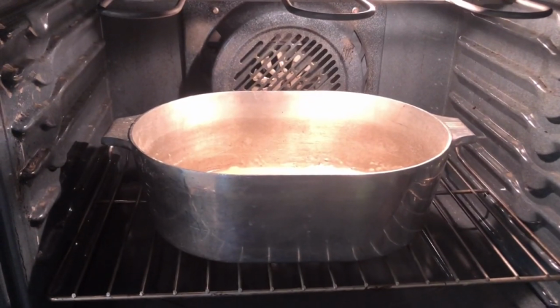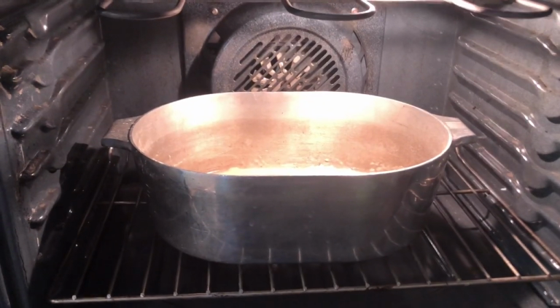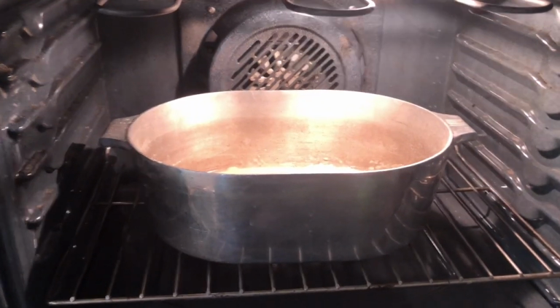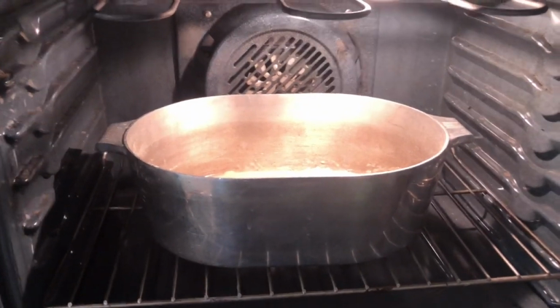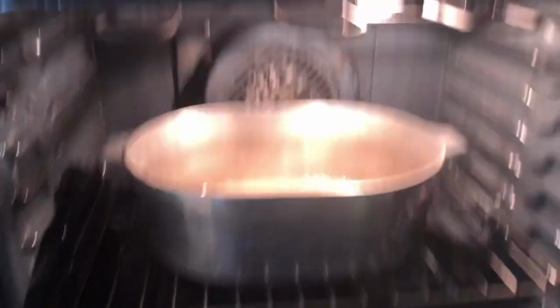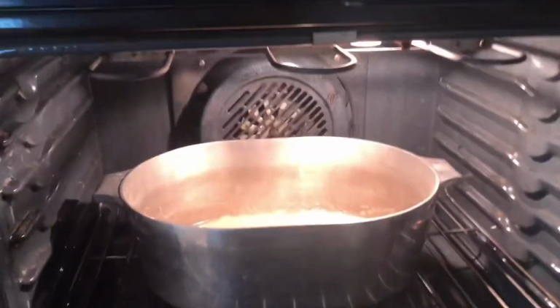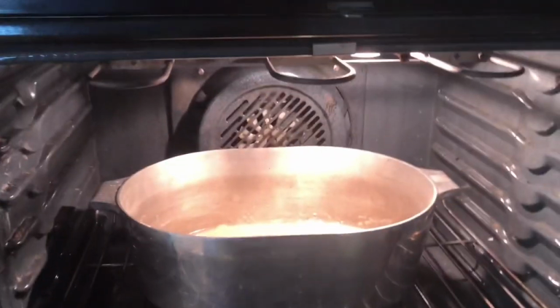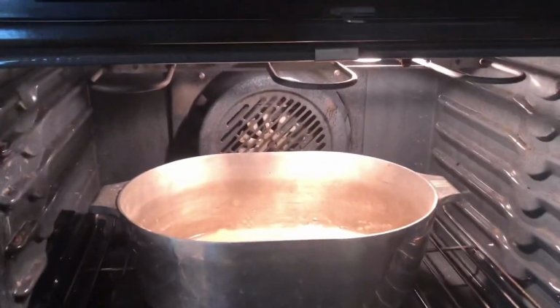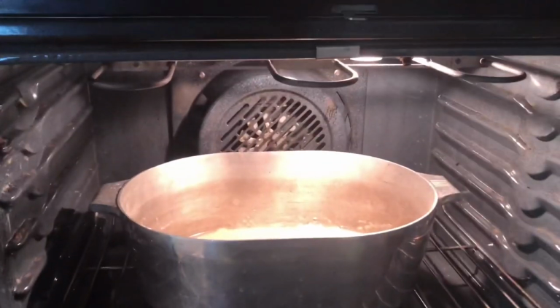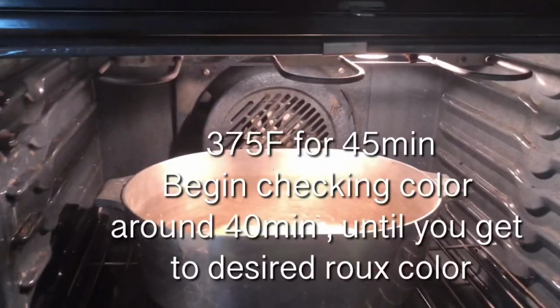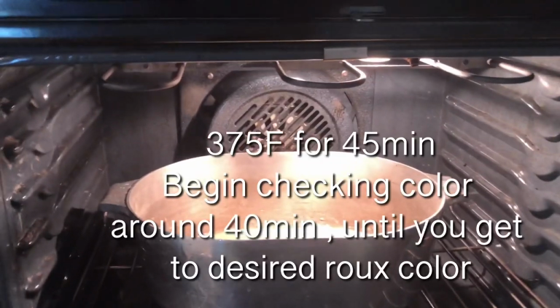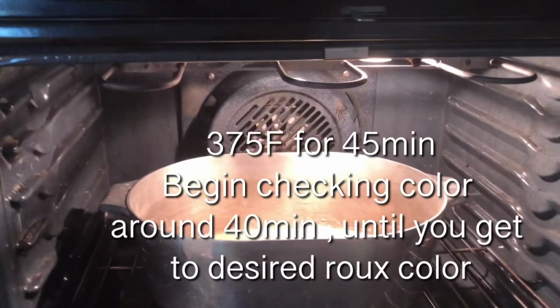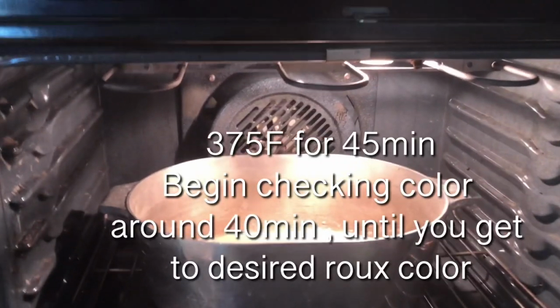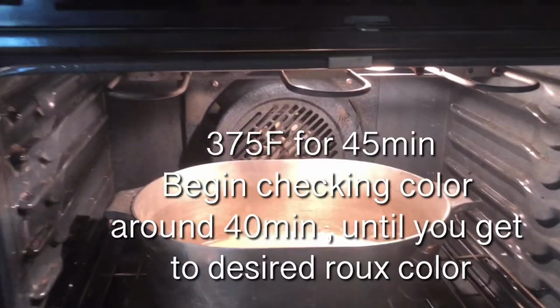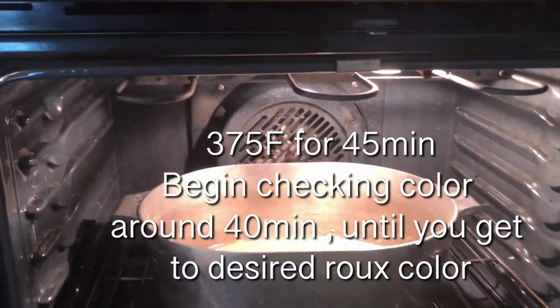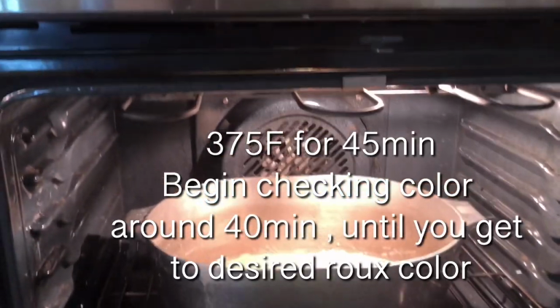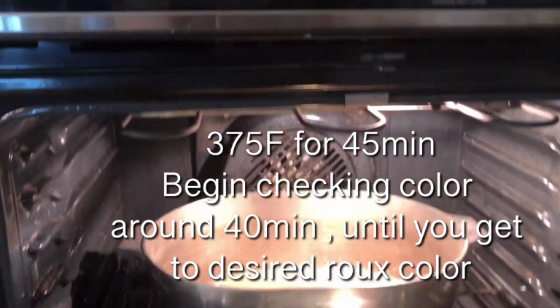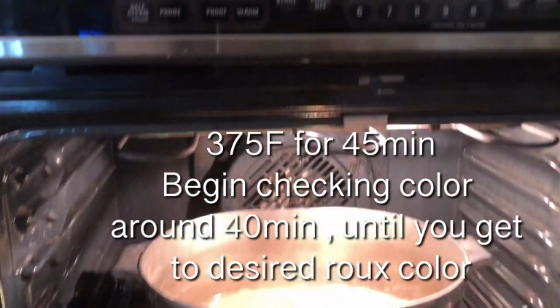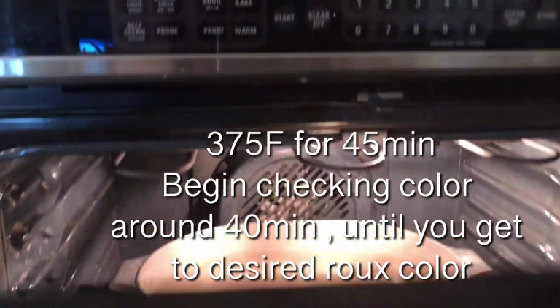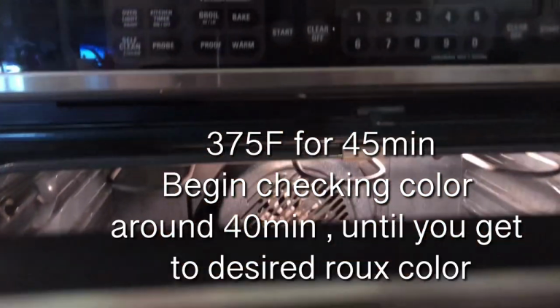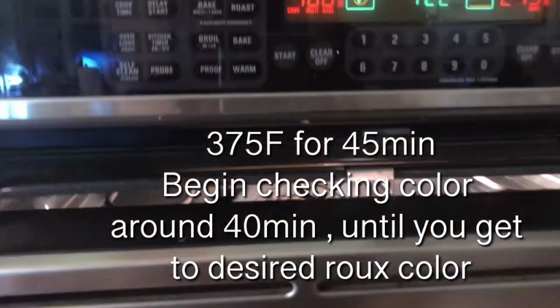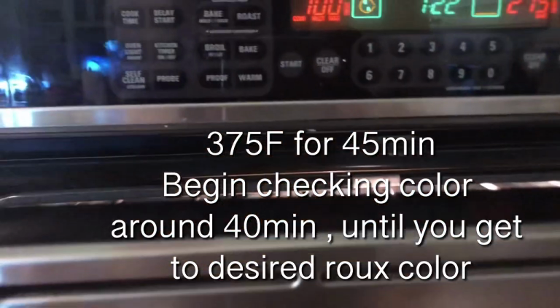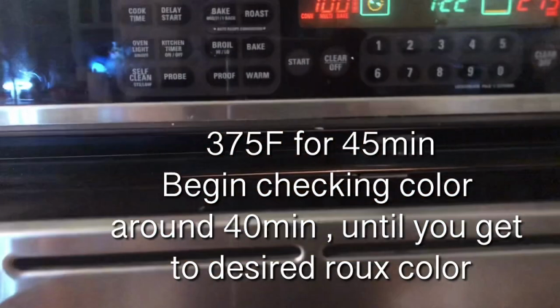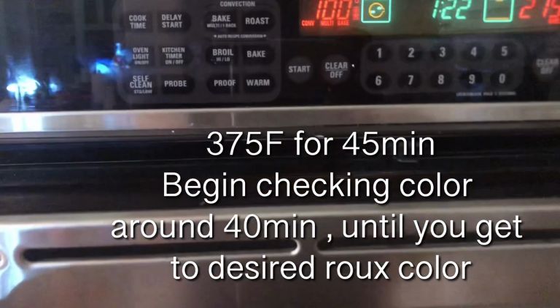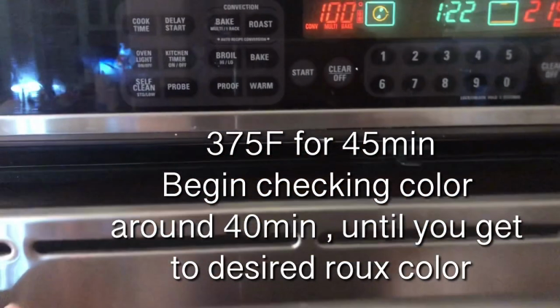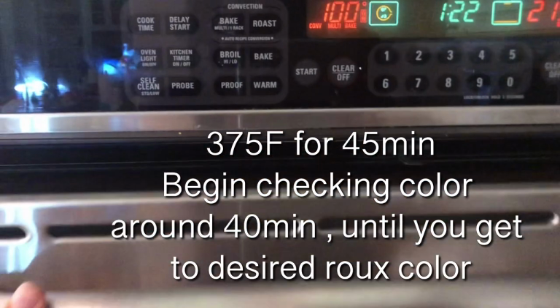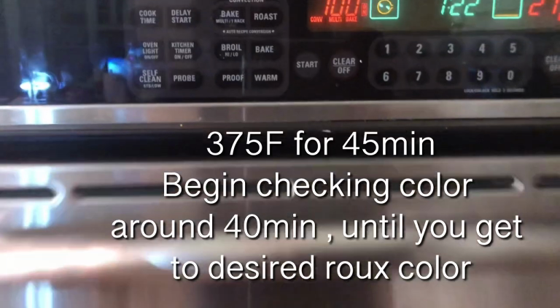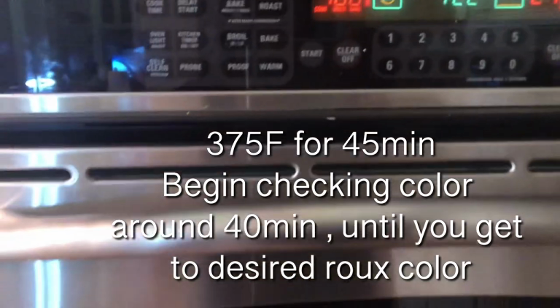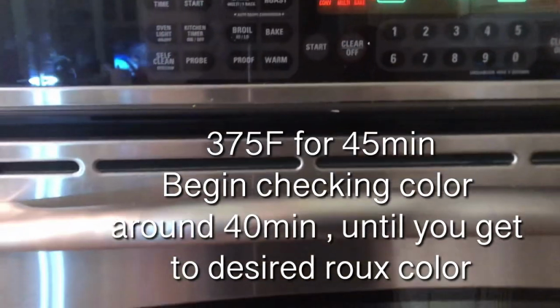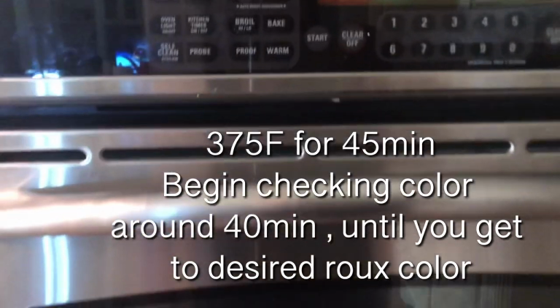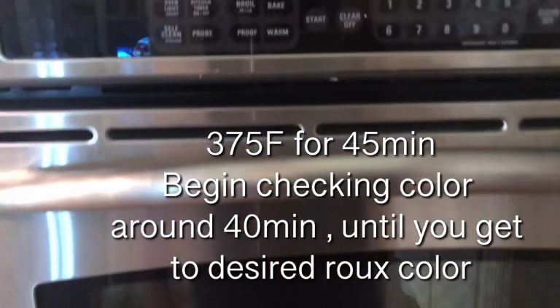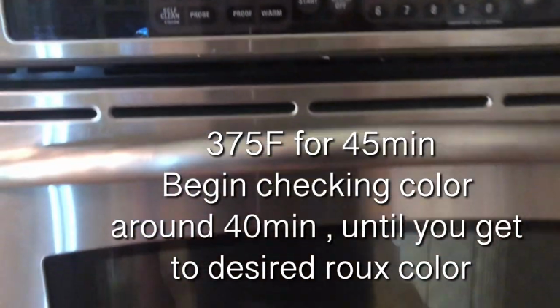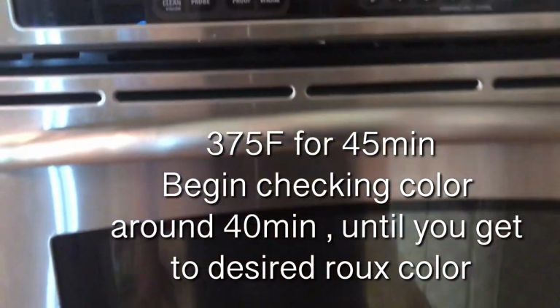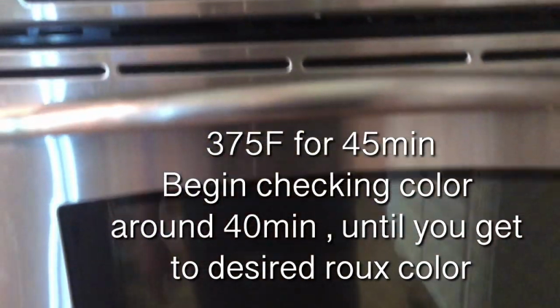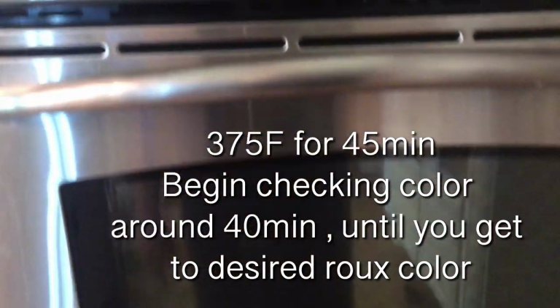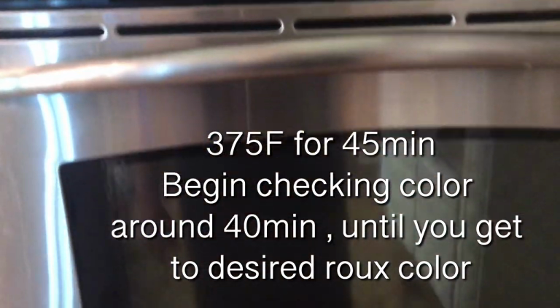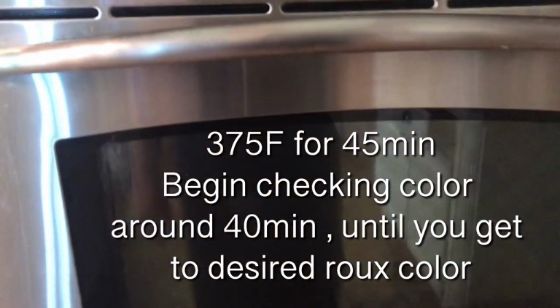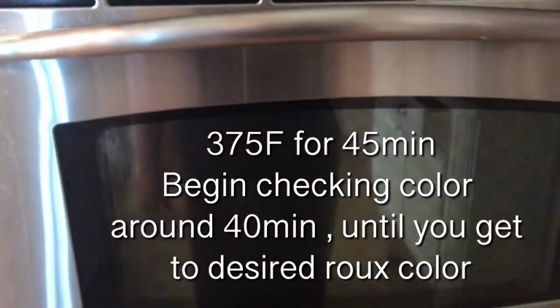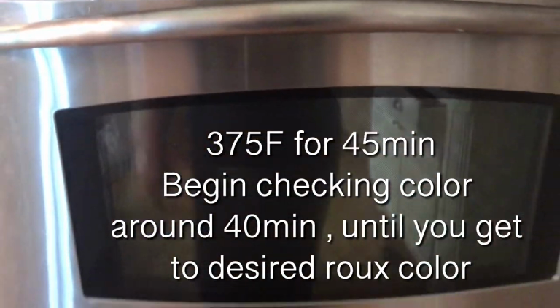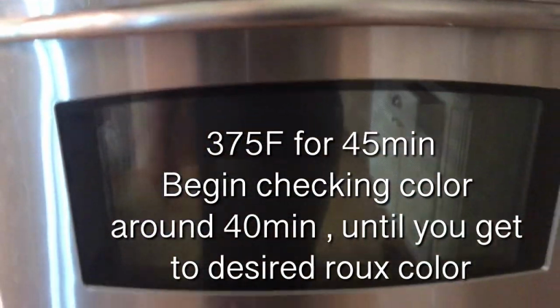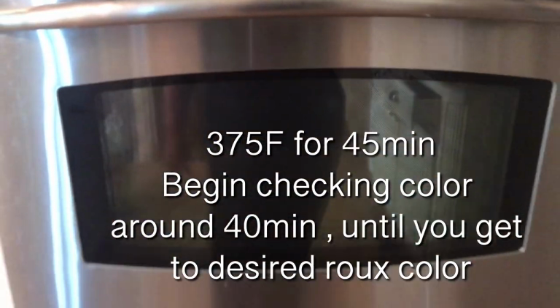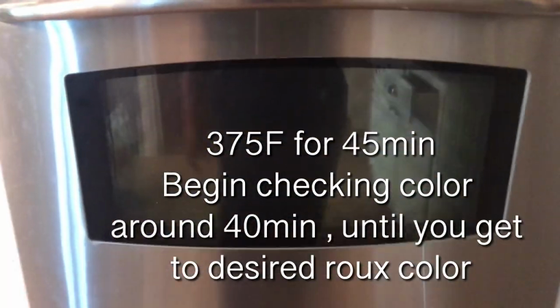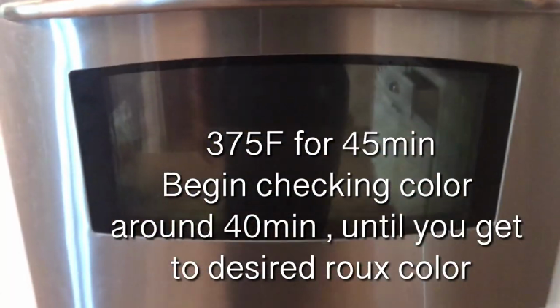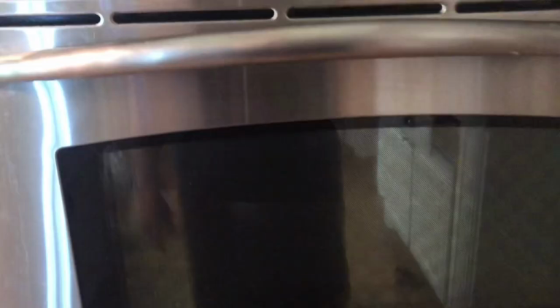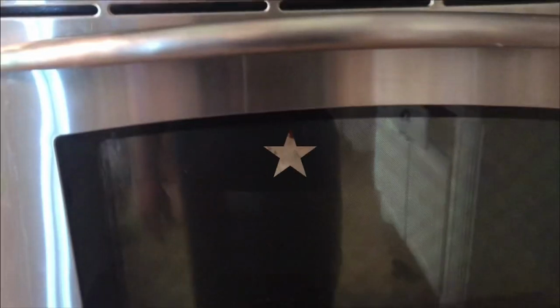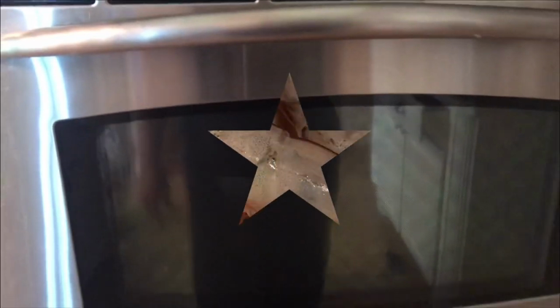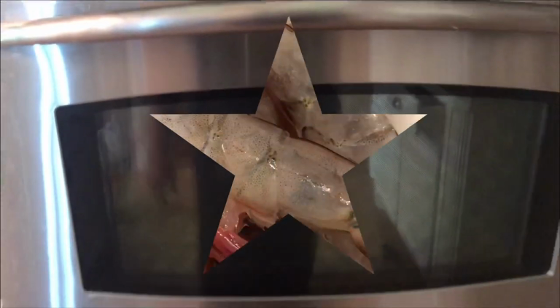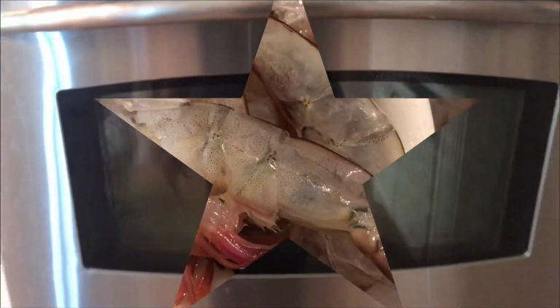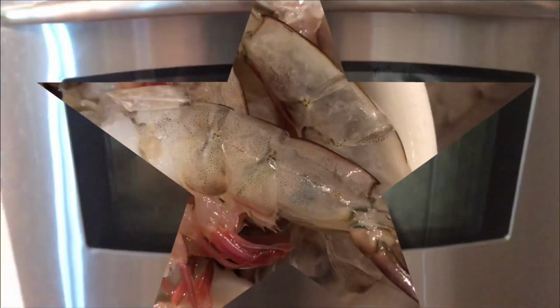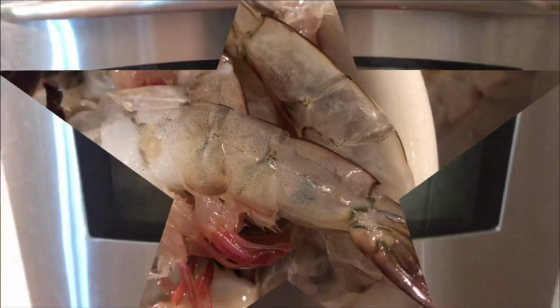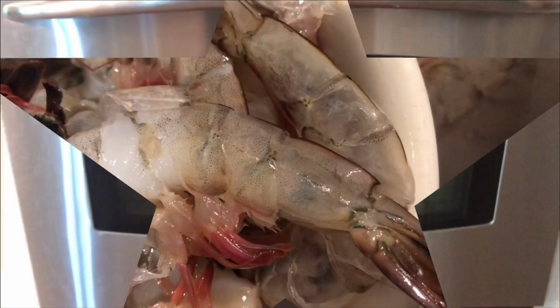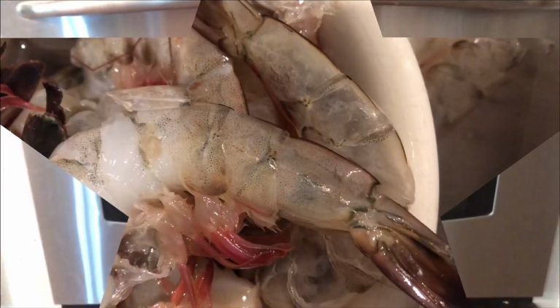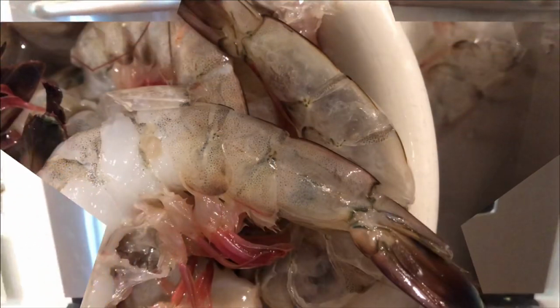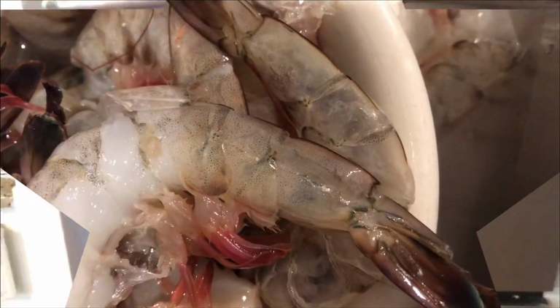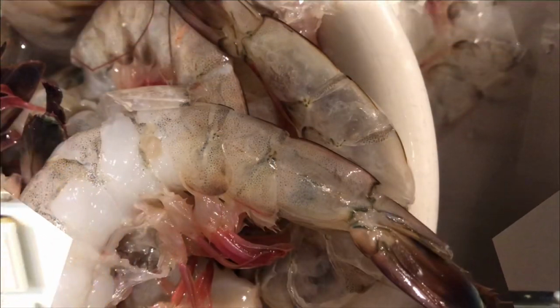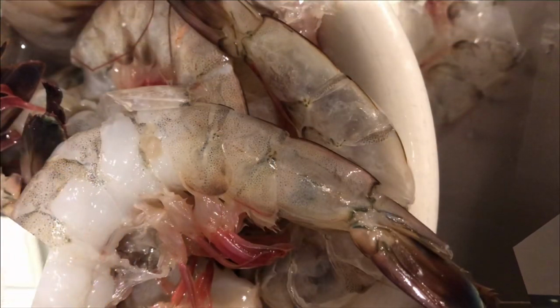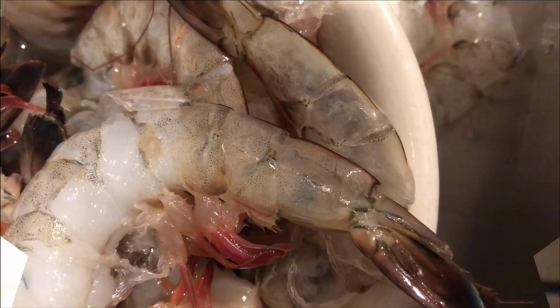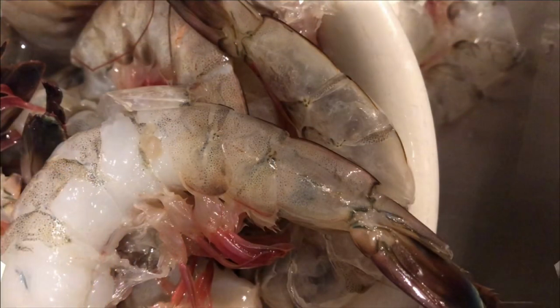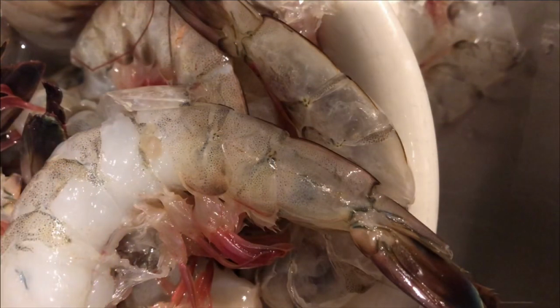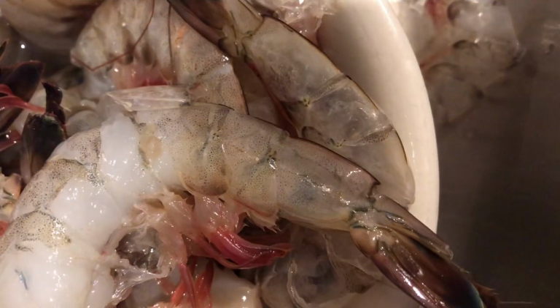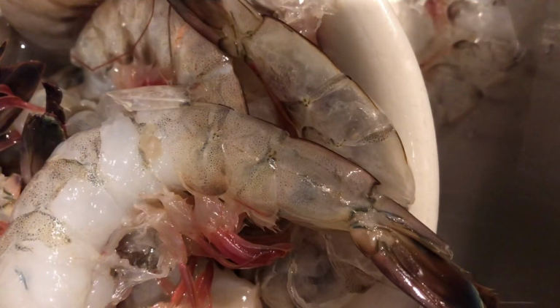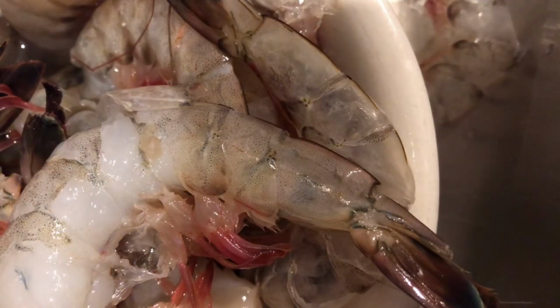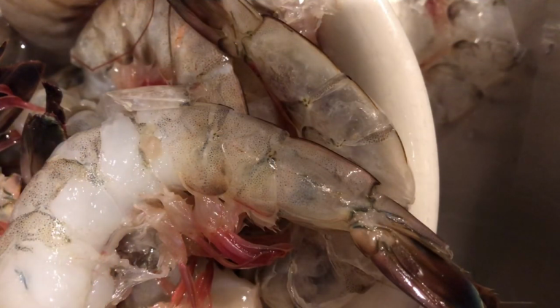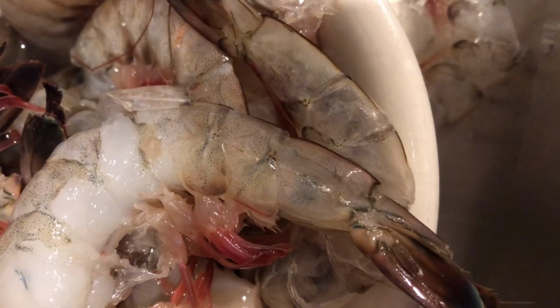Next, we're going to move on to our prep work. You're going to set it, fix it, and forget it. The oven is at 375°F — I'm sorry, 375. For about 45 minutes, and at about 40 minutes you want to start checking the color.